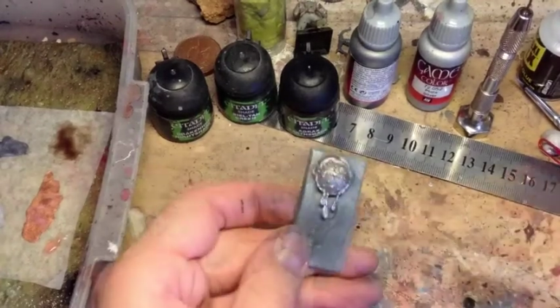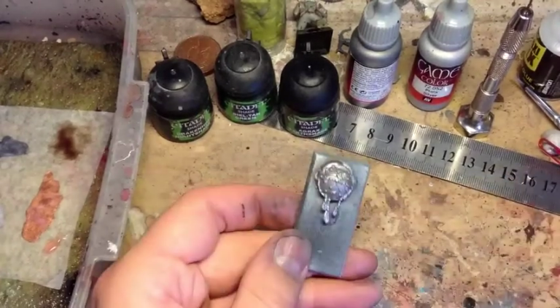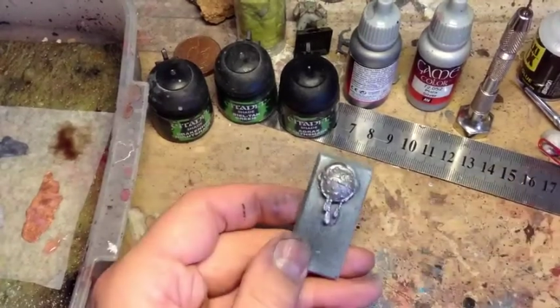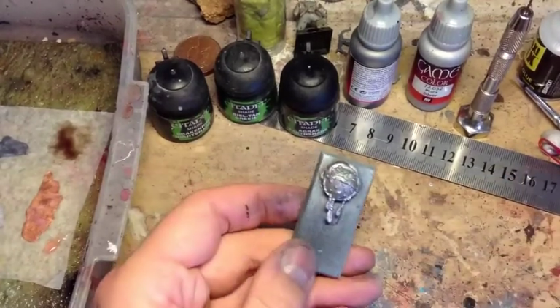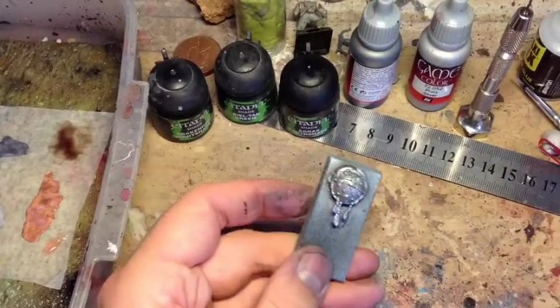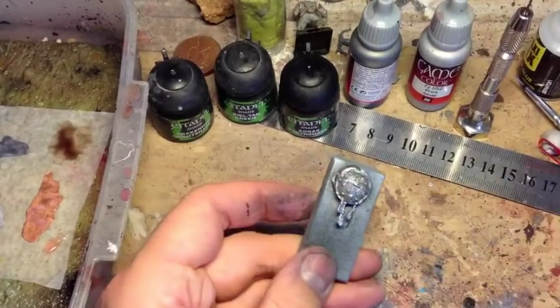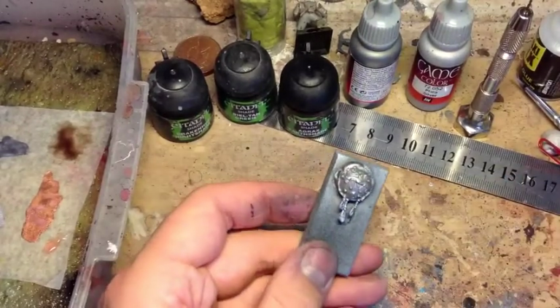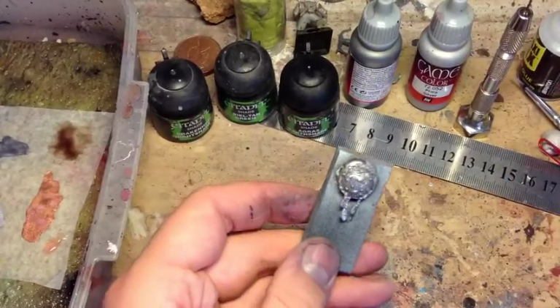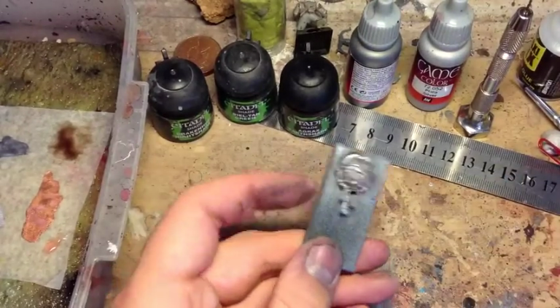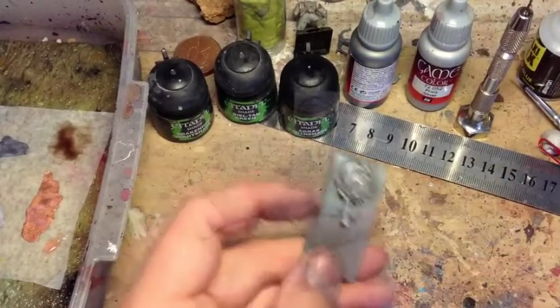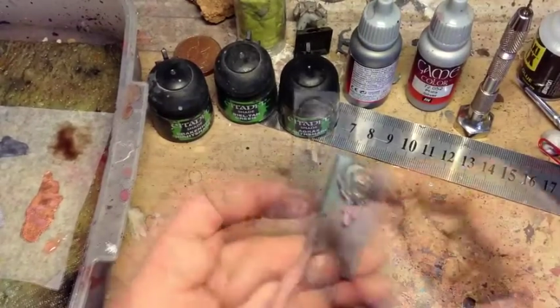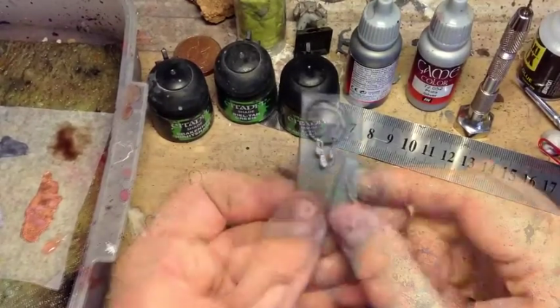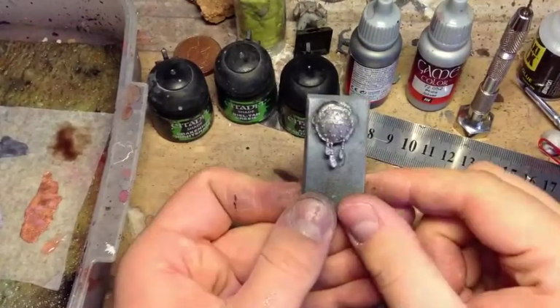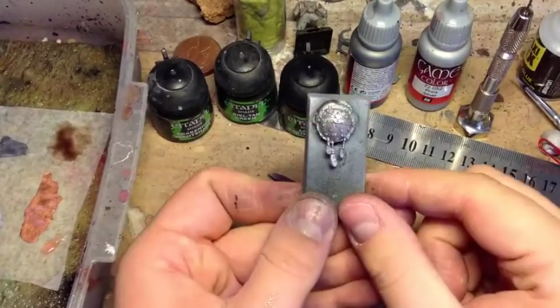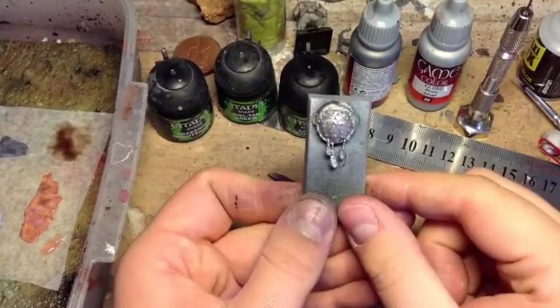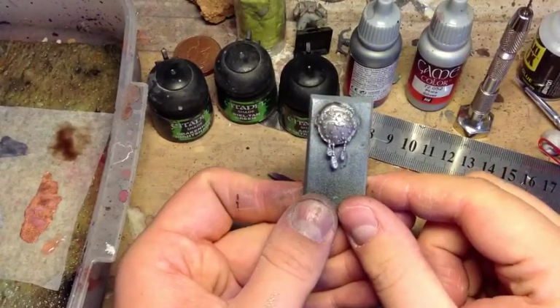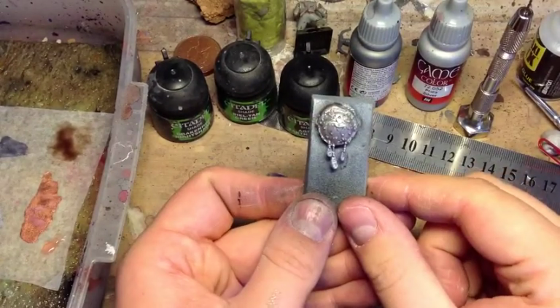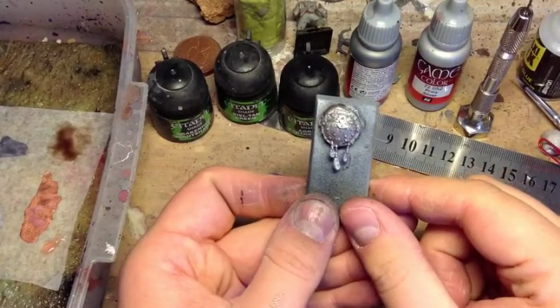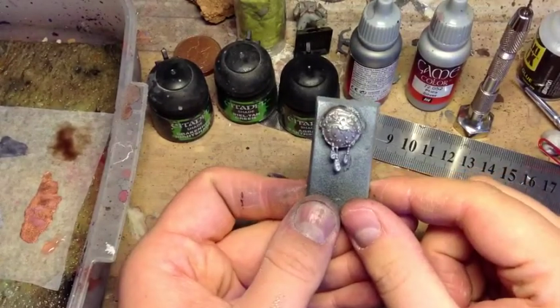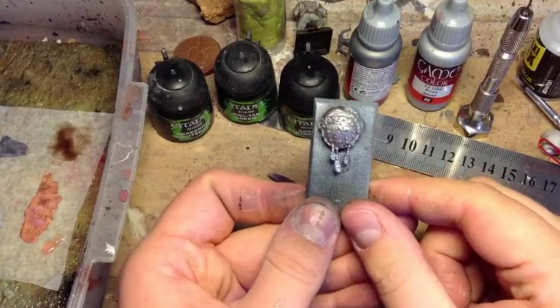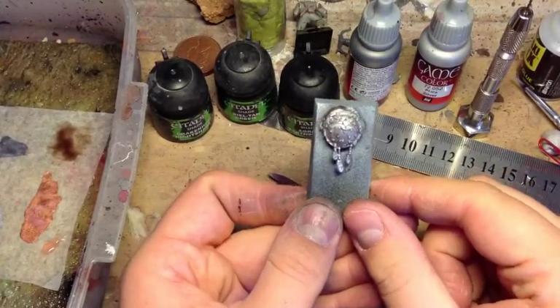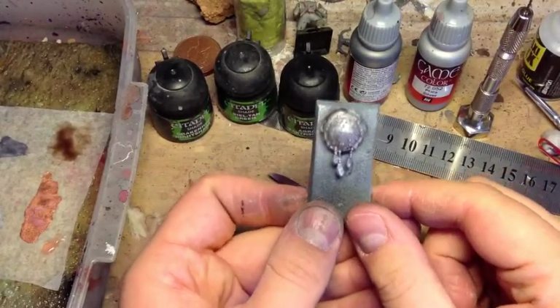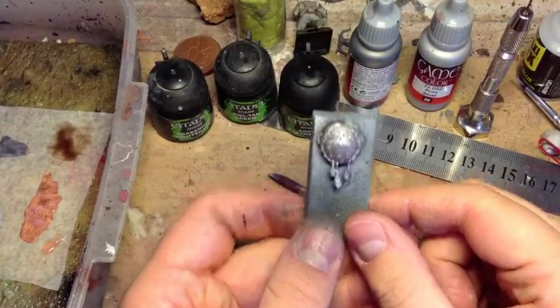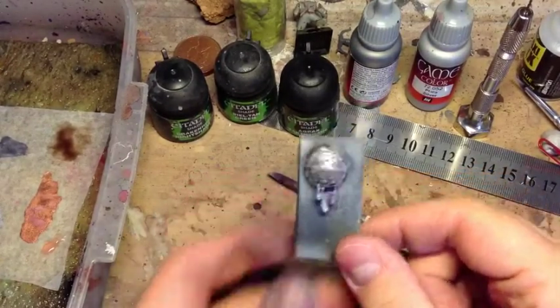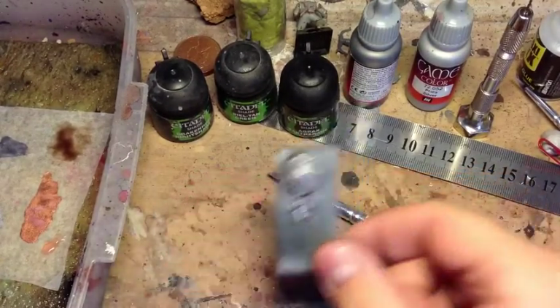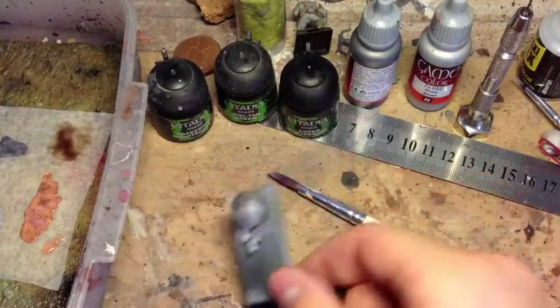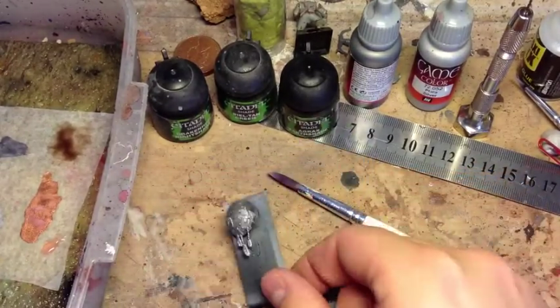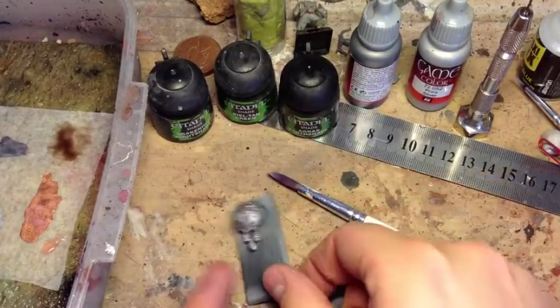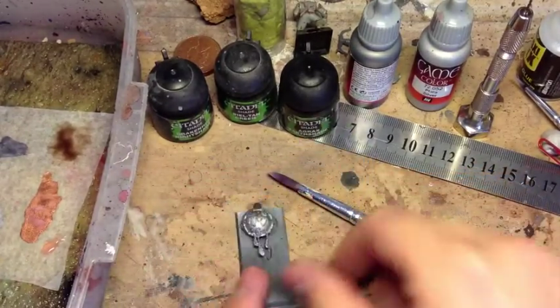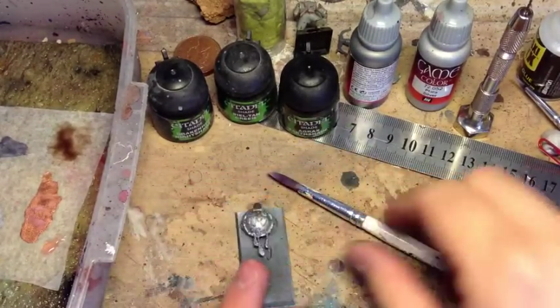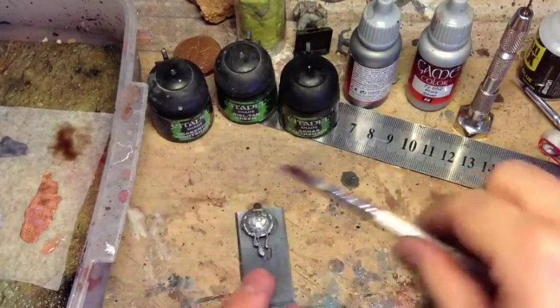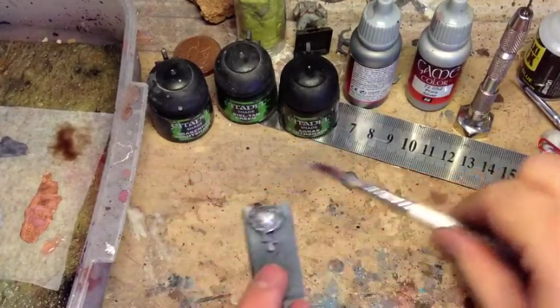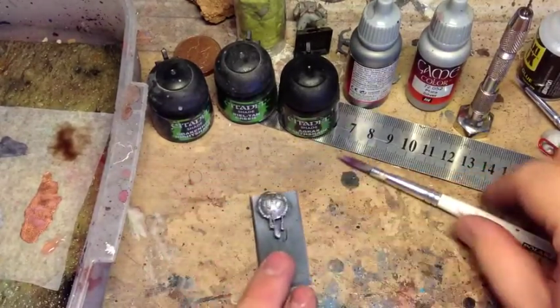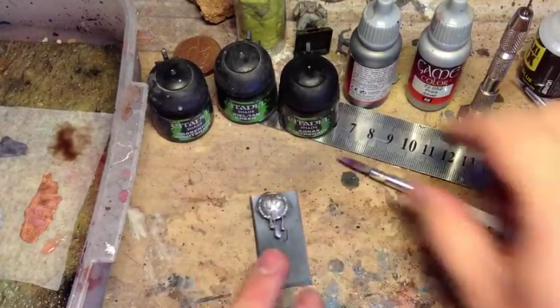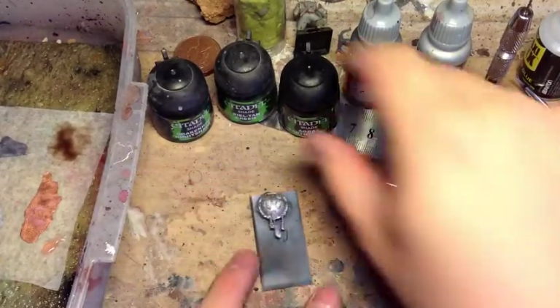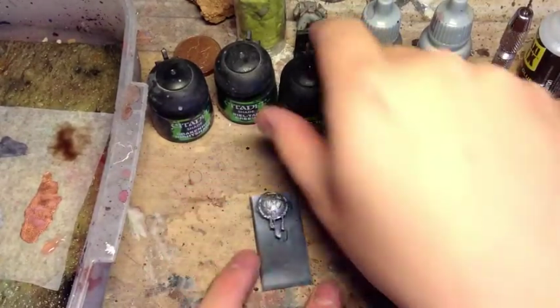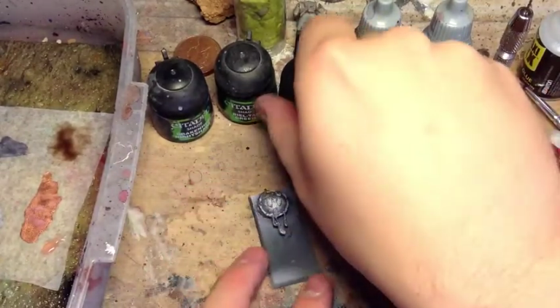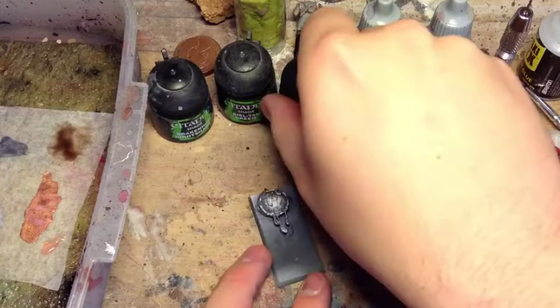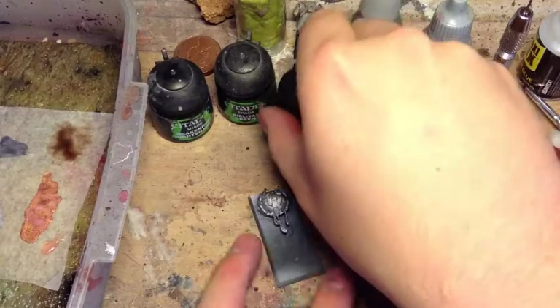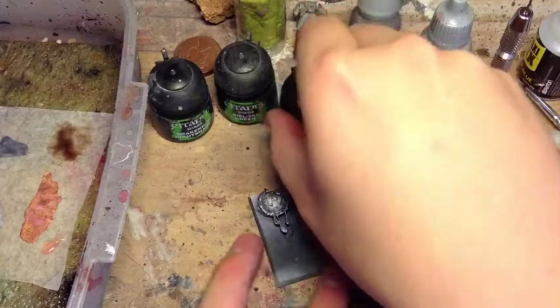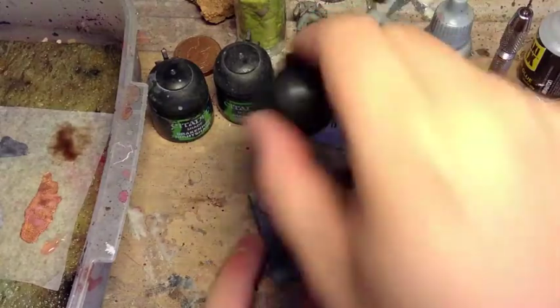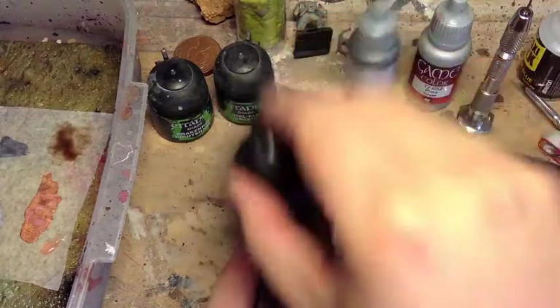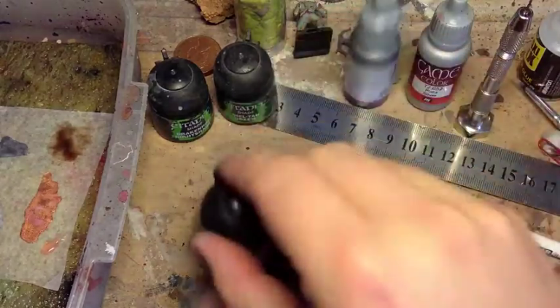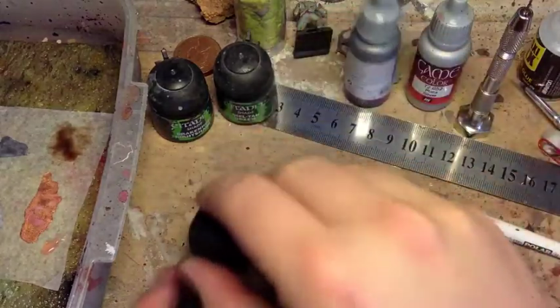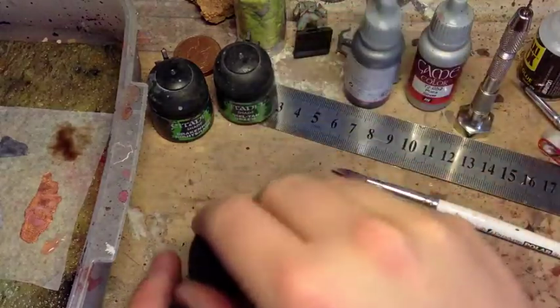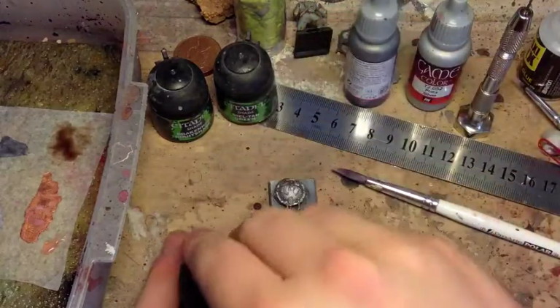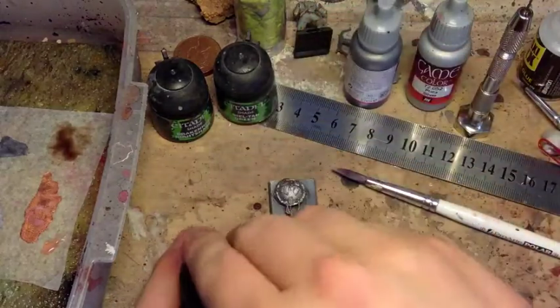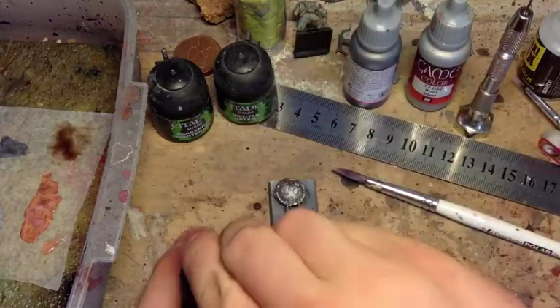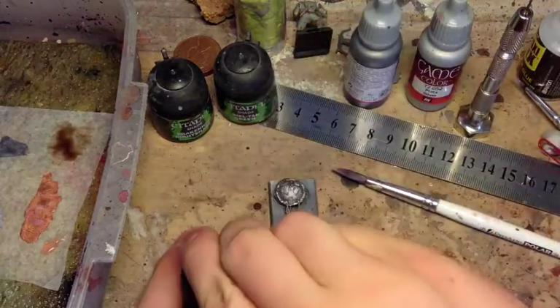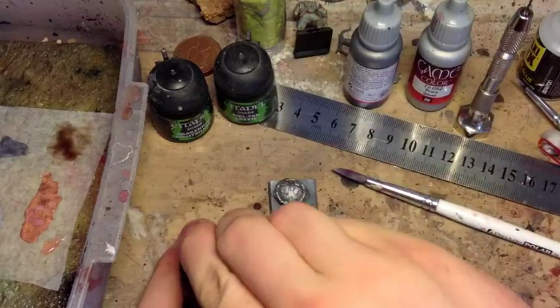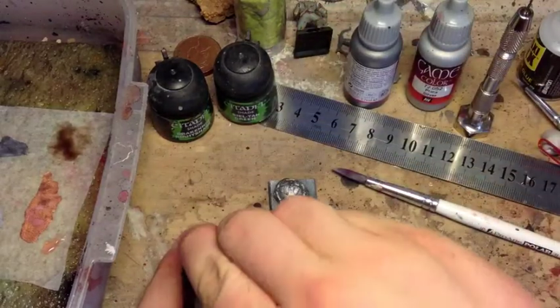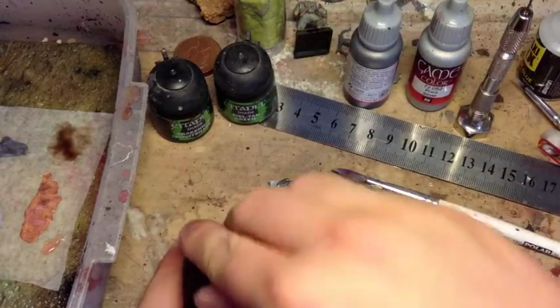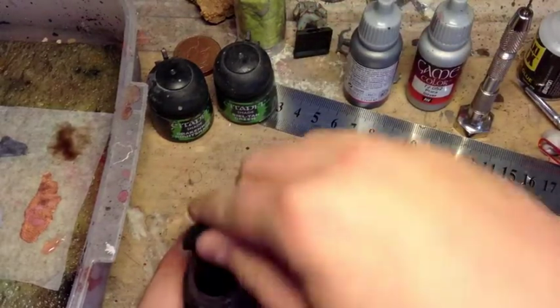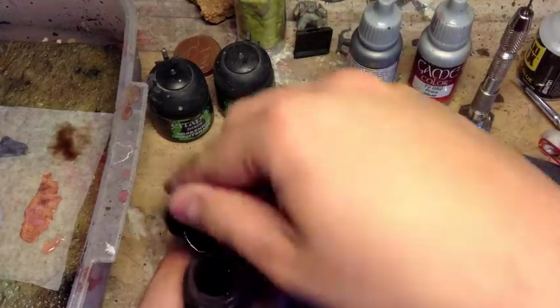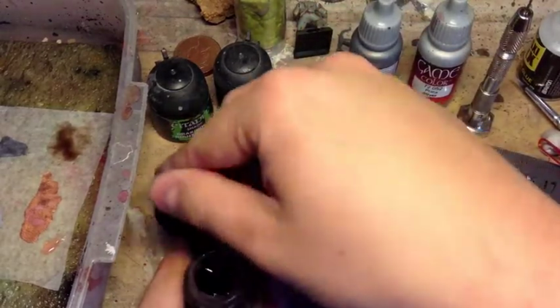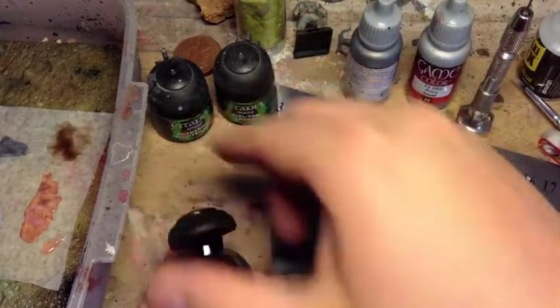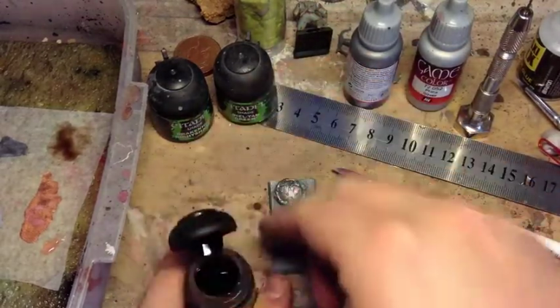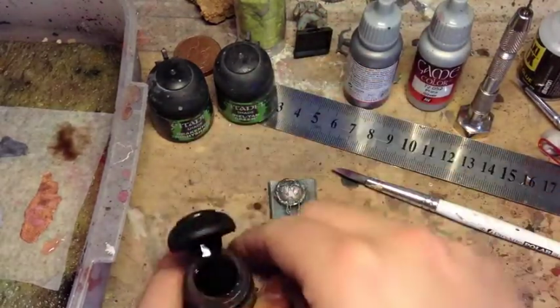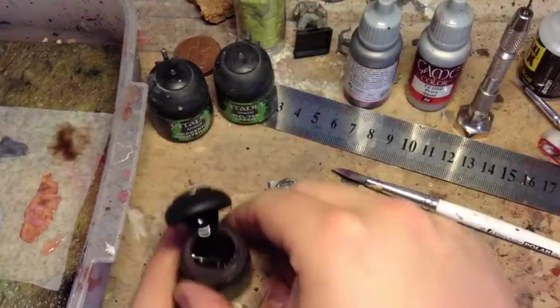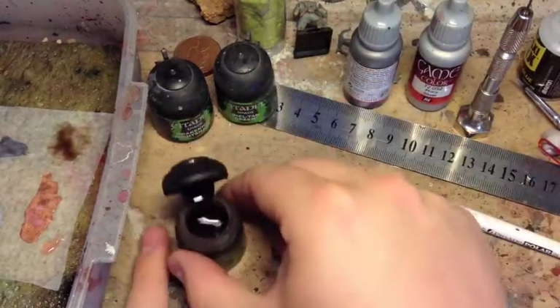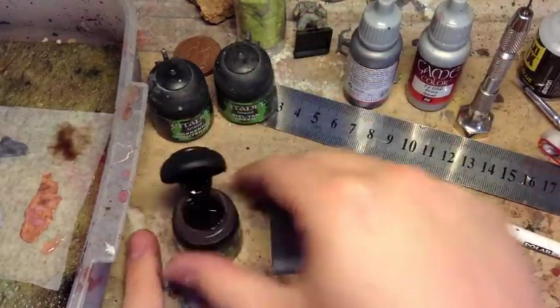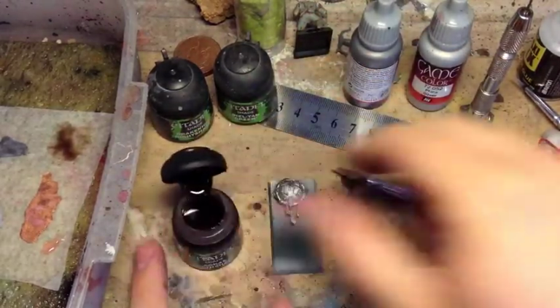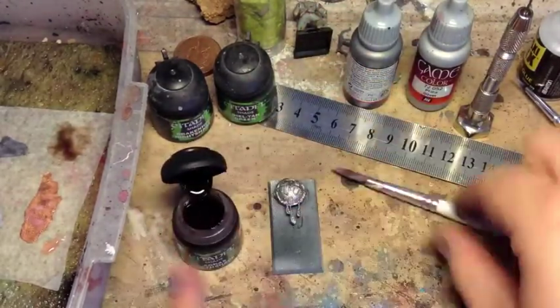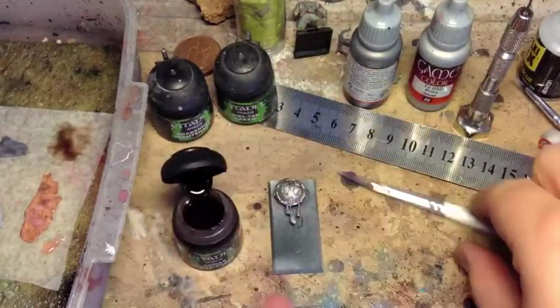I'm going to let that dry. There we go — so that's our base coat down, and we're just going to move on to the washes. First thing I'm going to do is wash it with Agrax Earthshade.